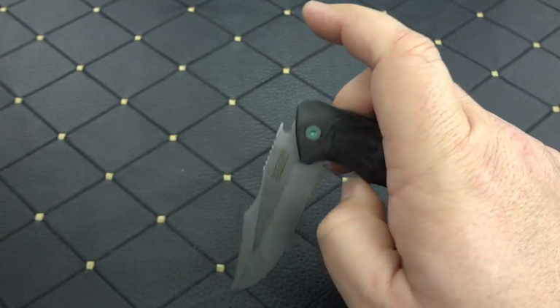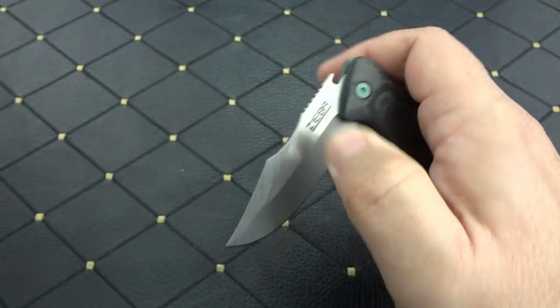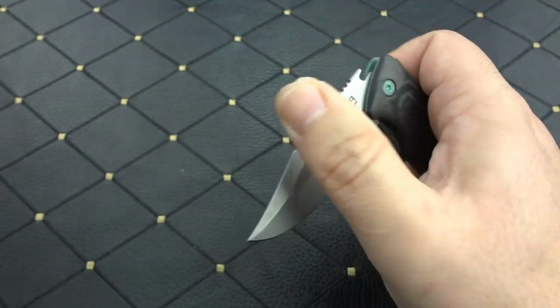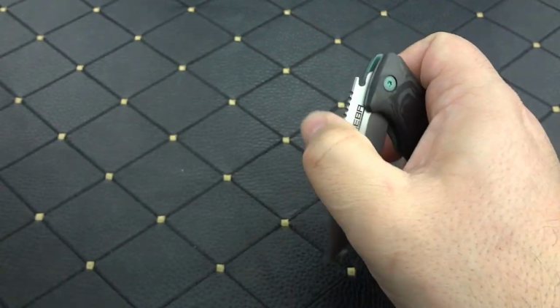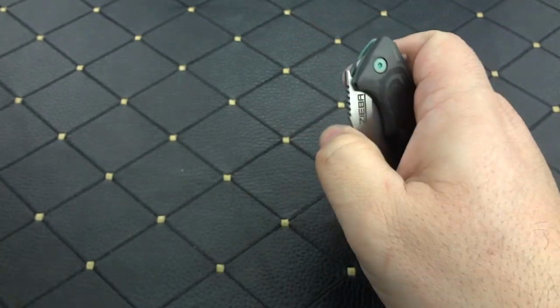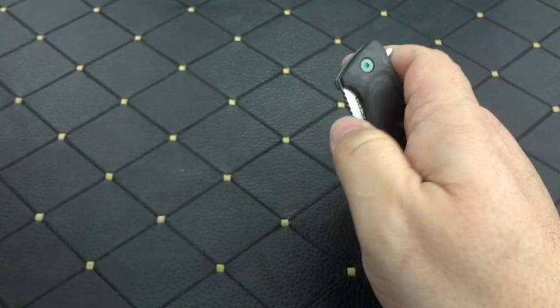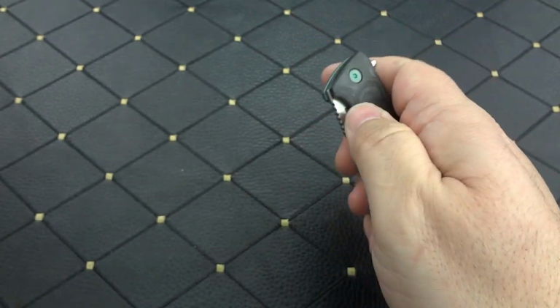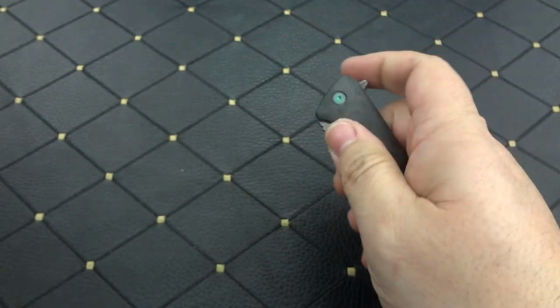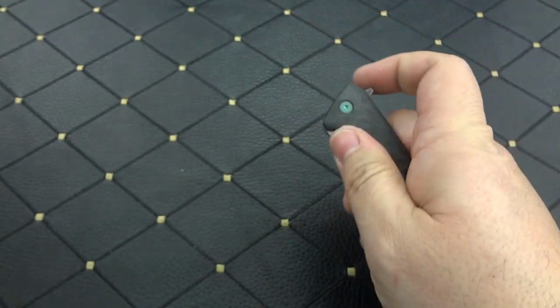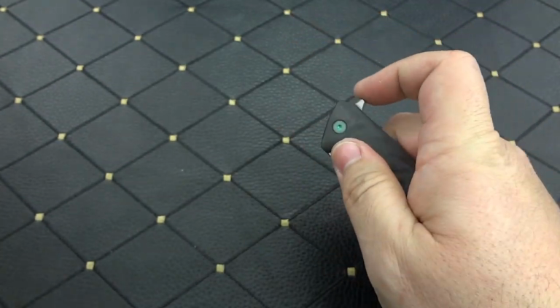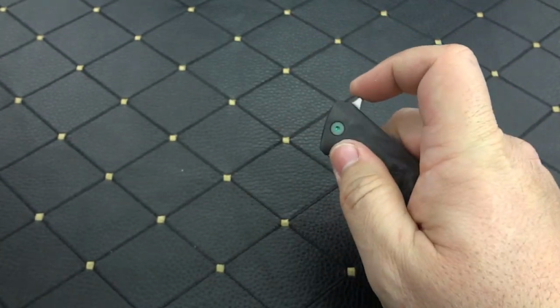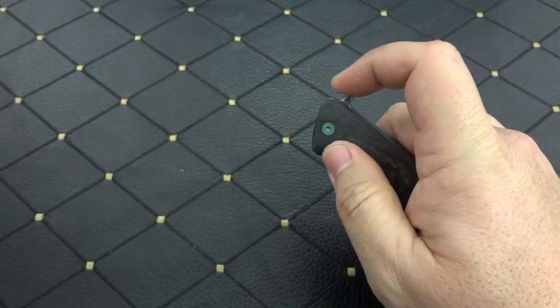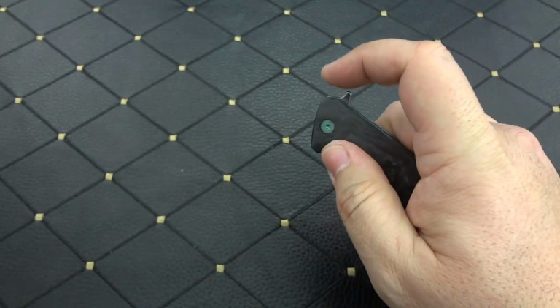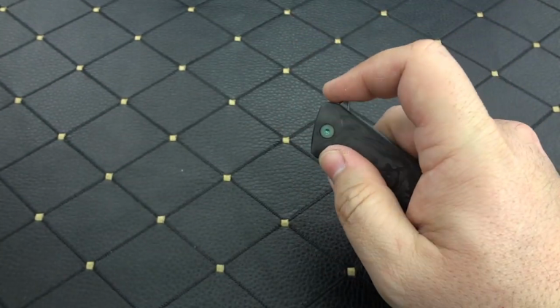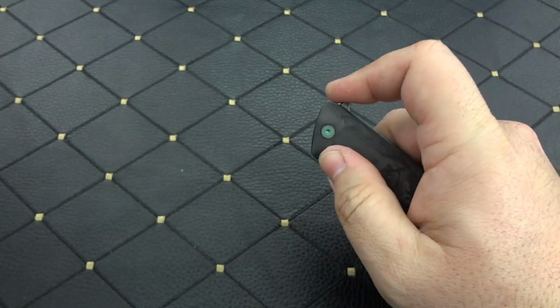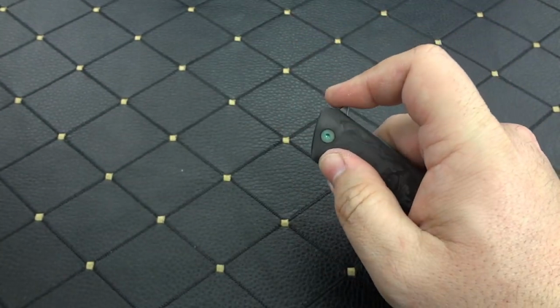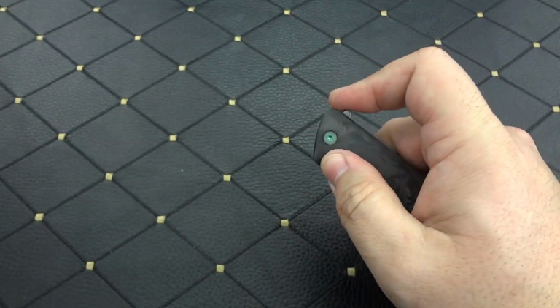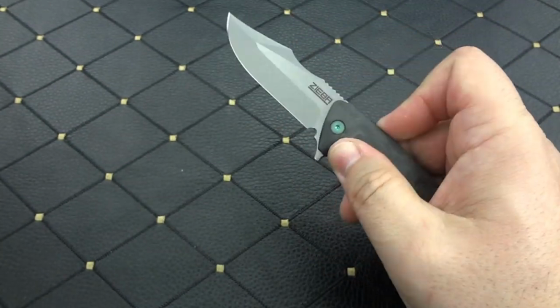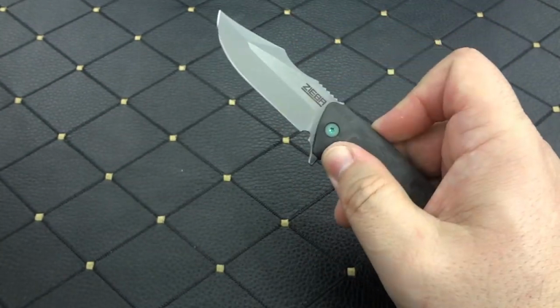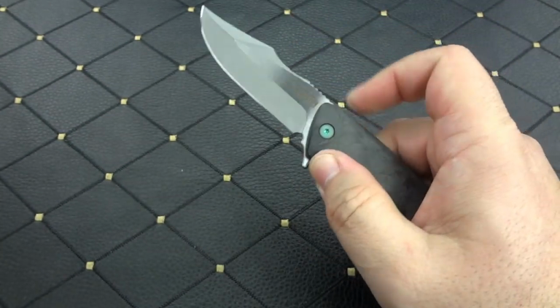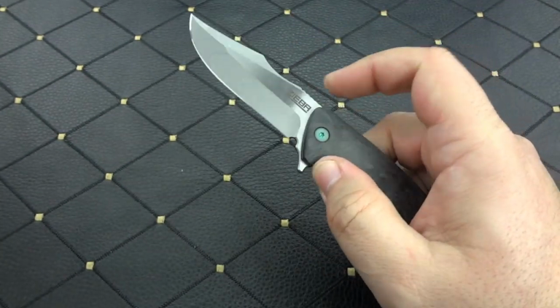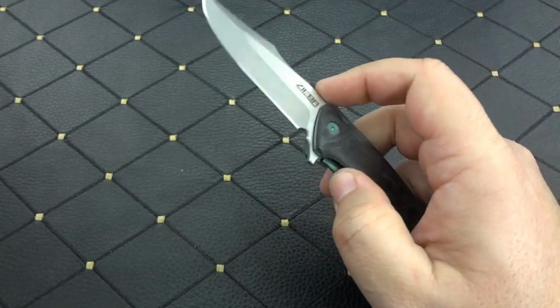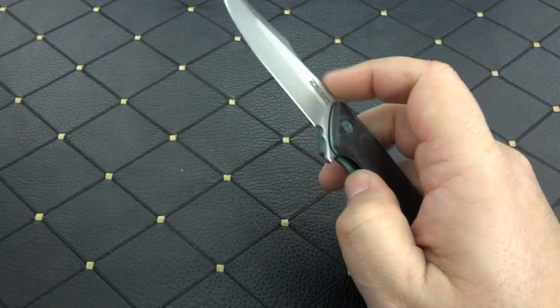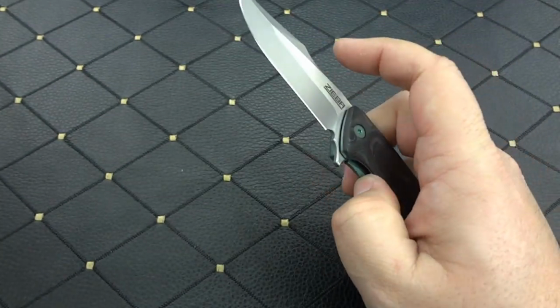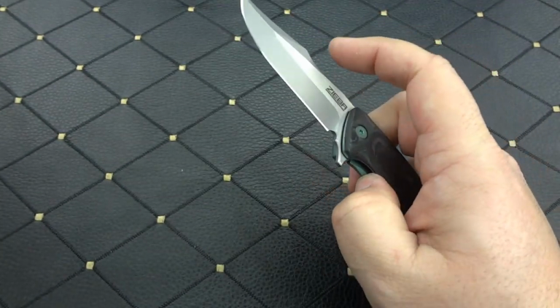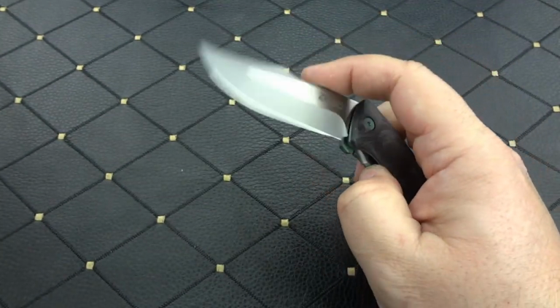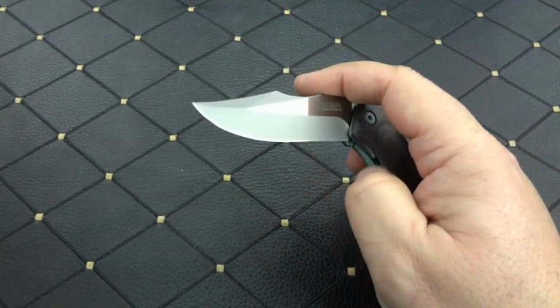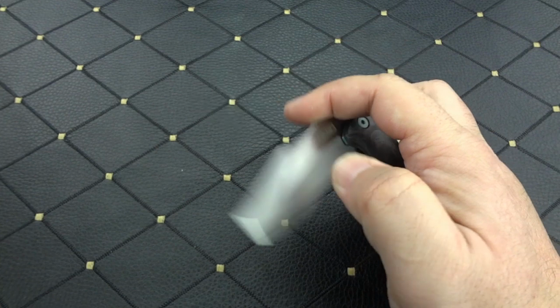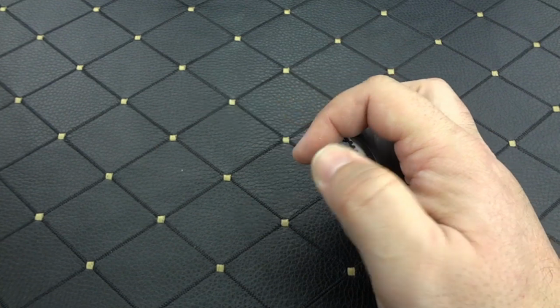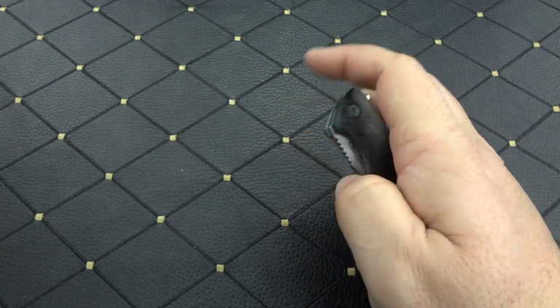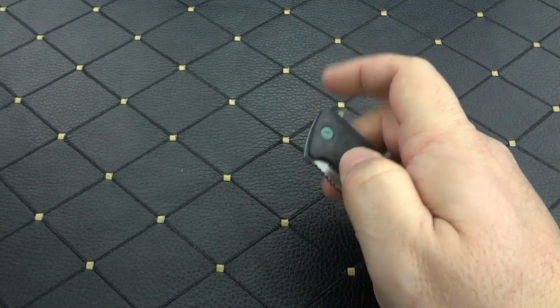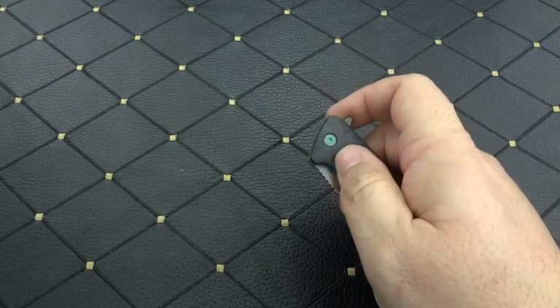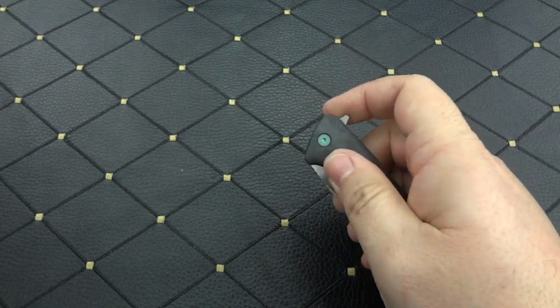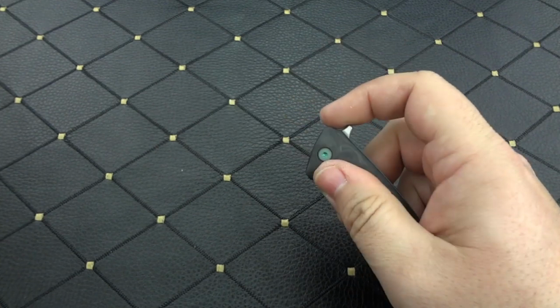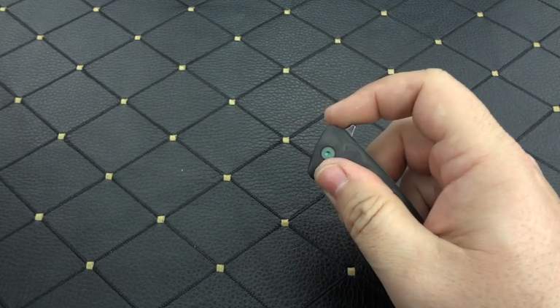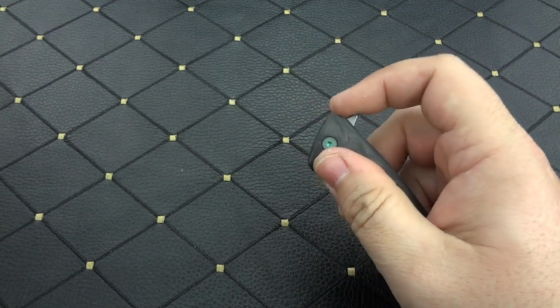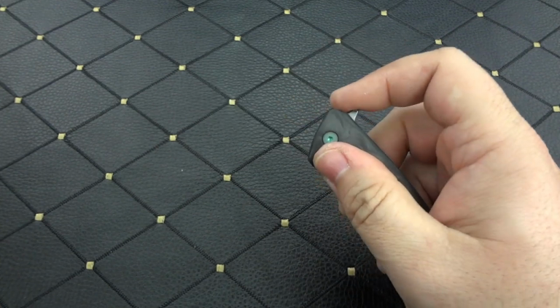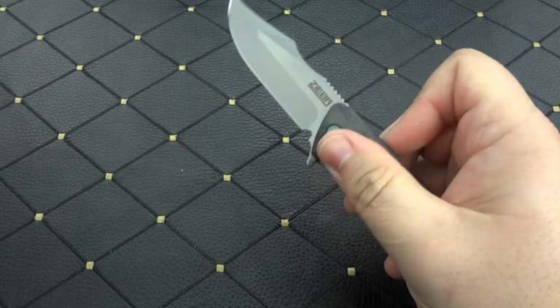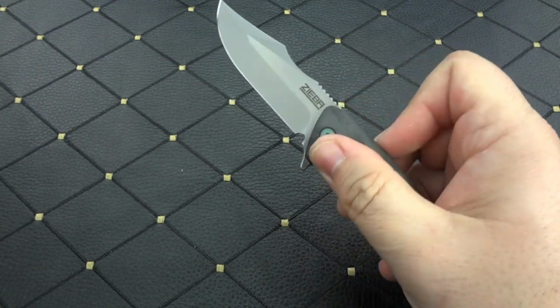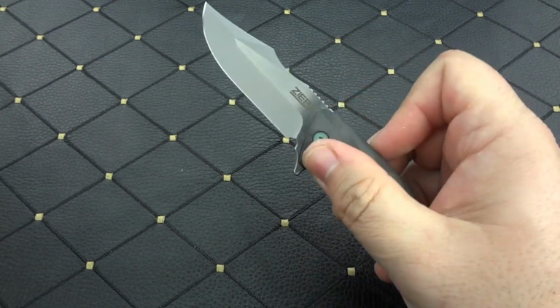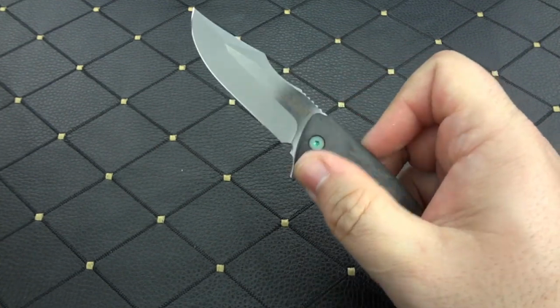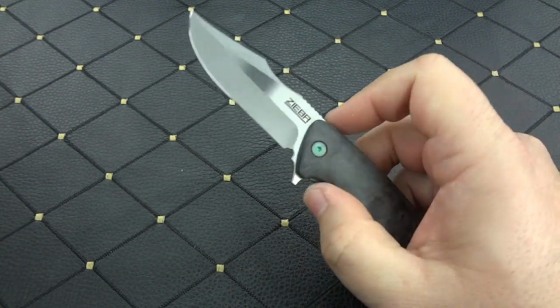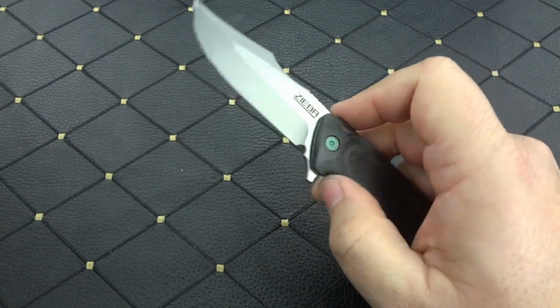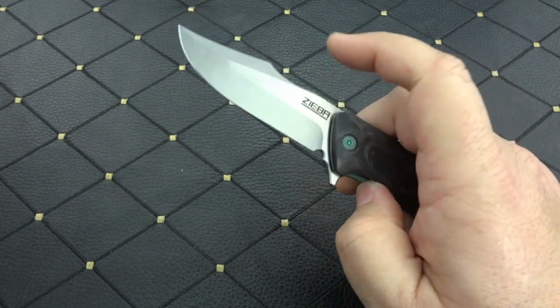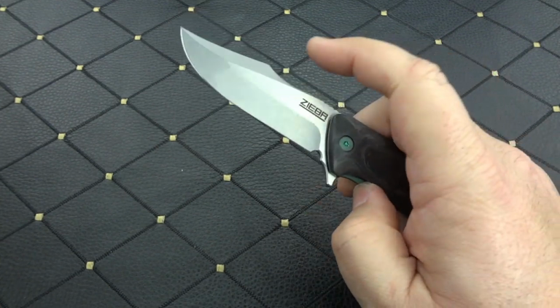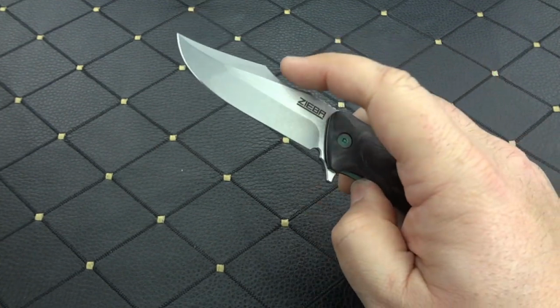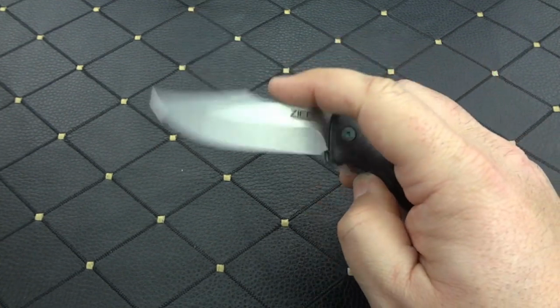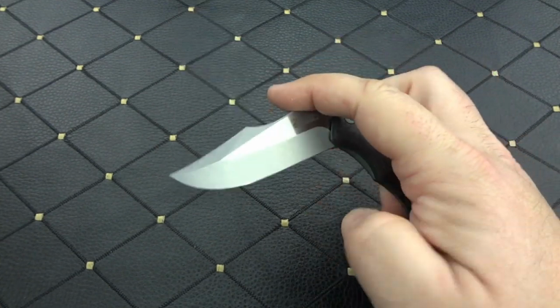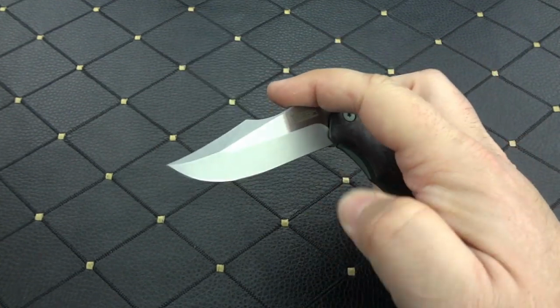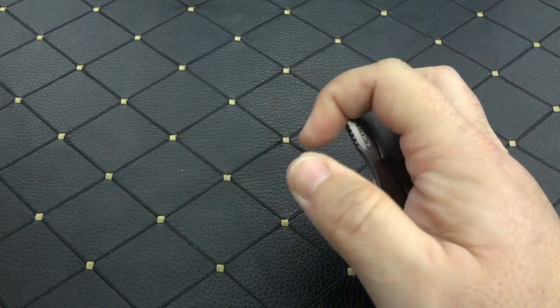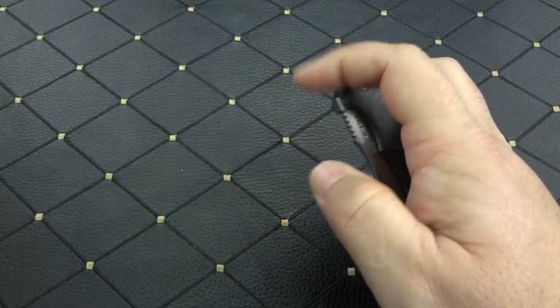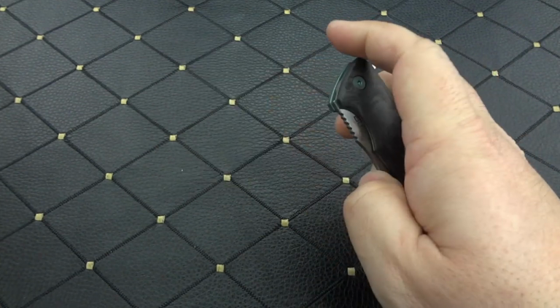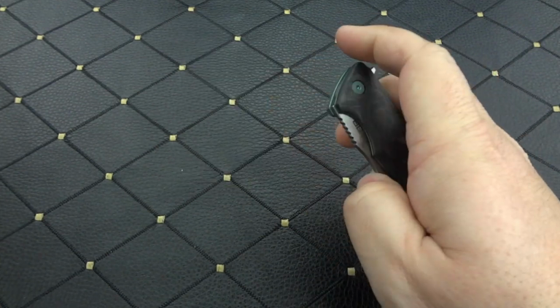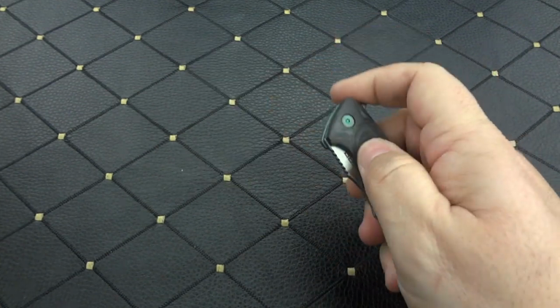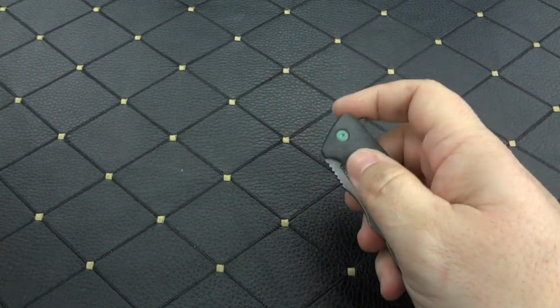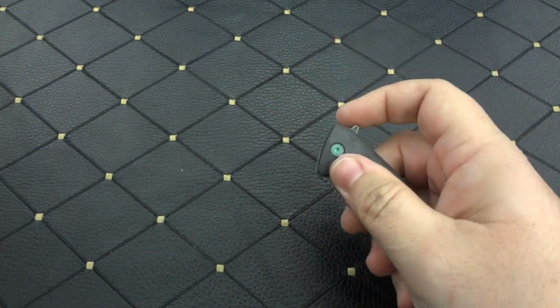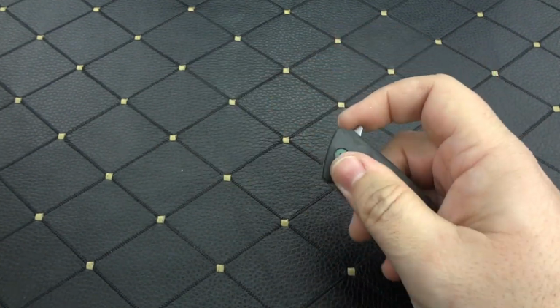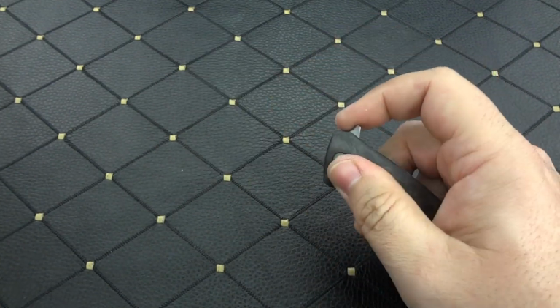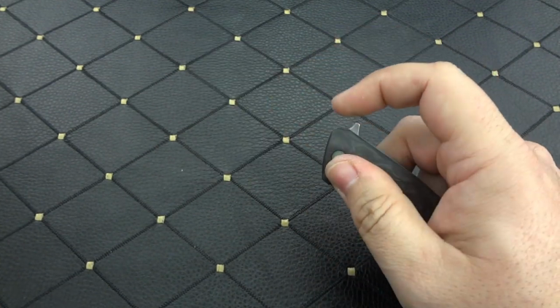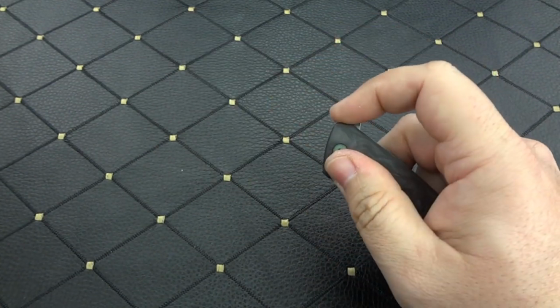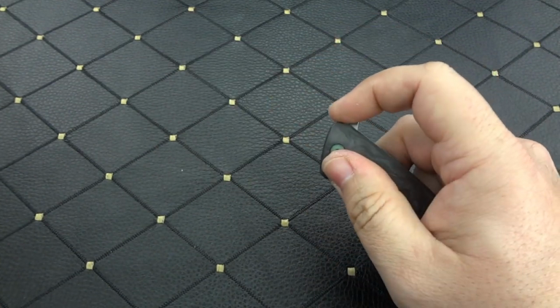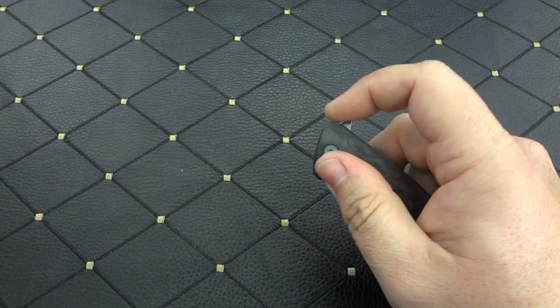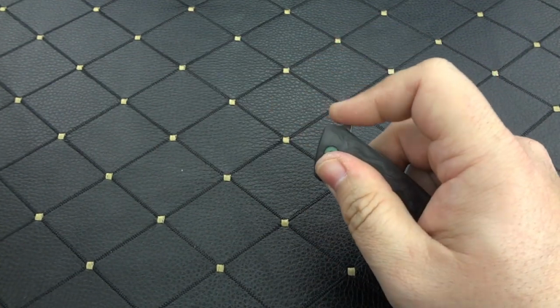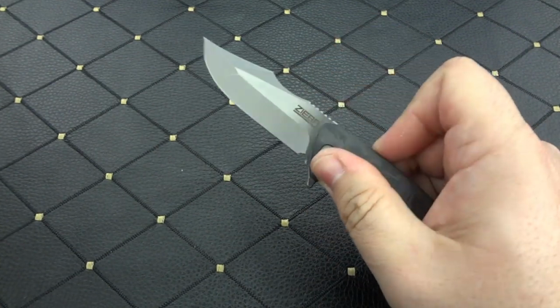As you can see, it is lightning fast — really, really fast flipper. Fantastic detent.